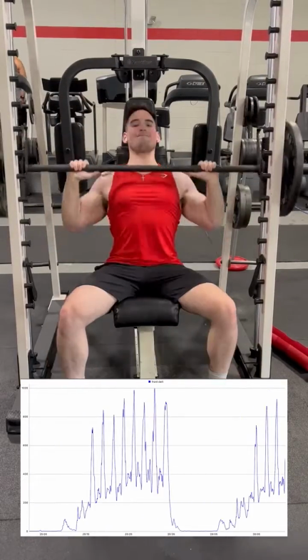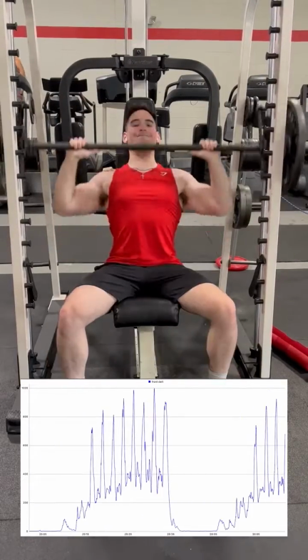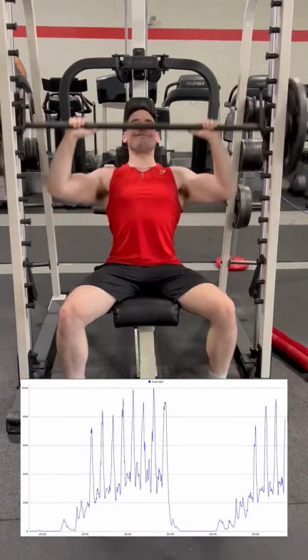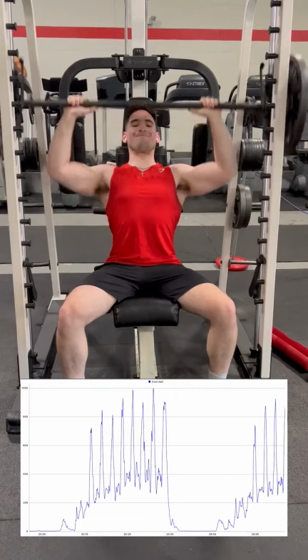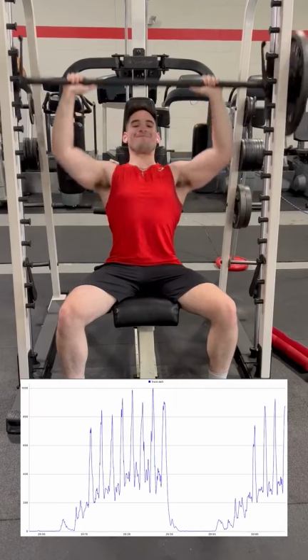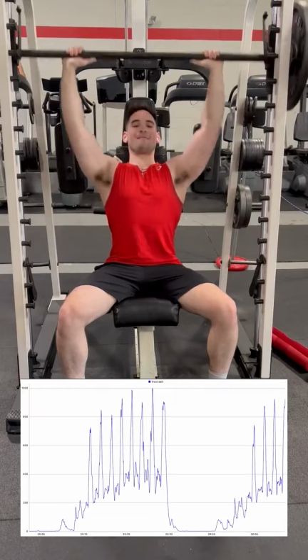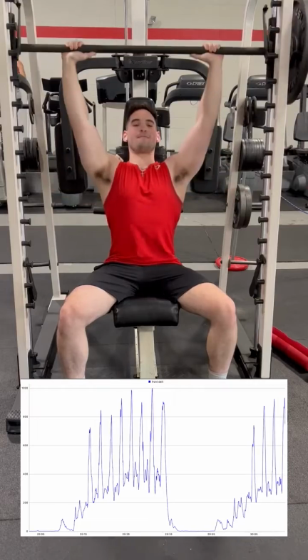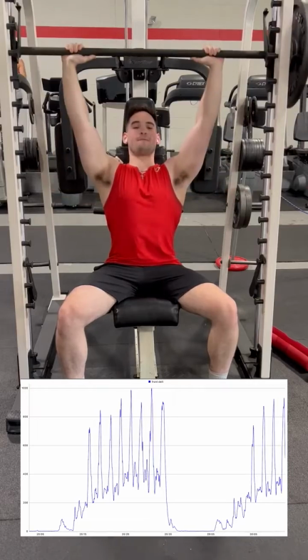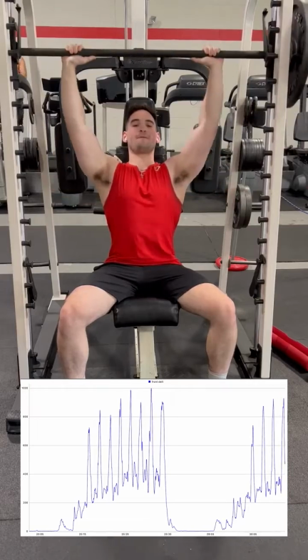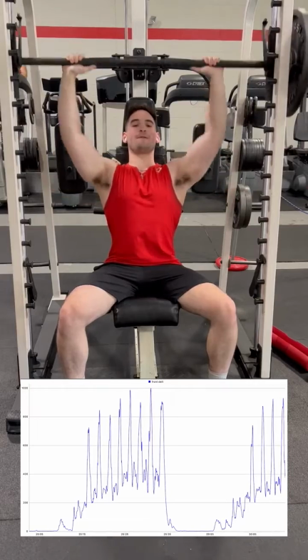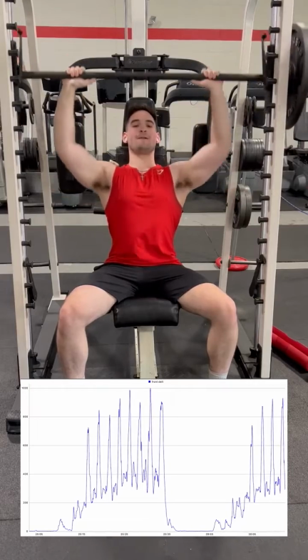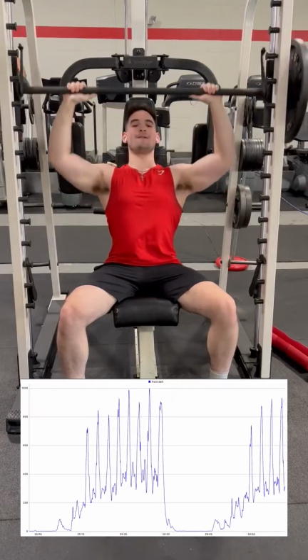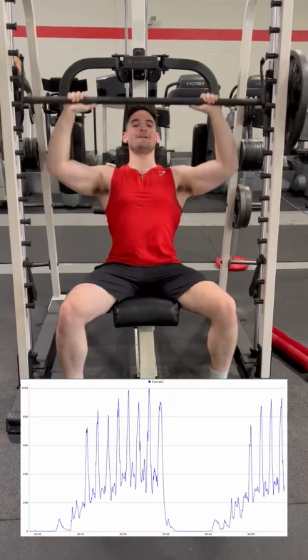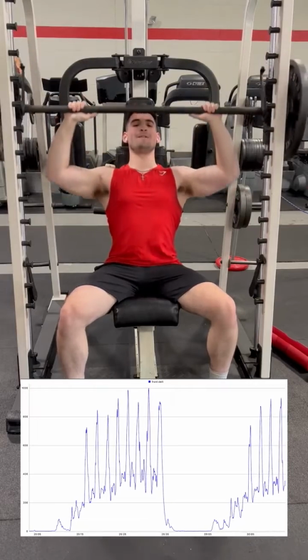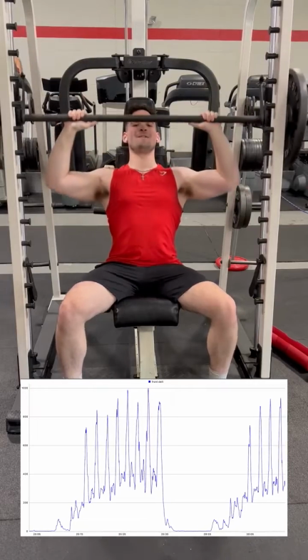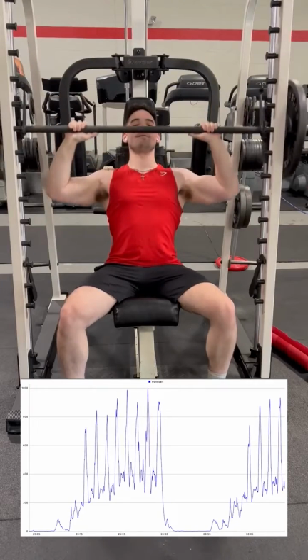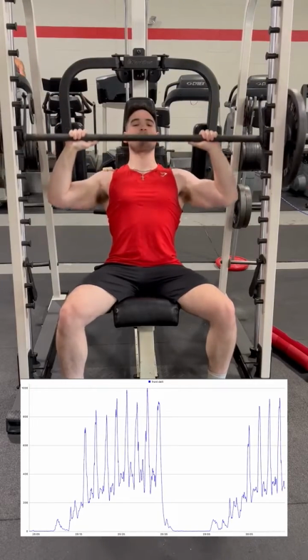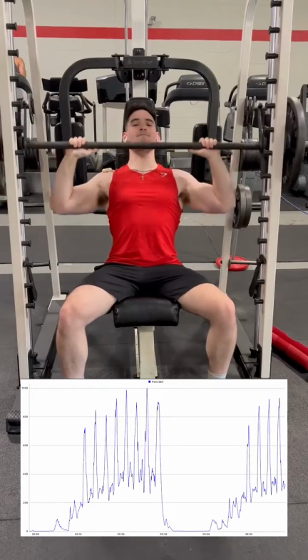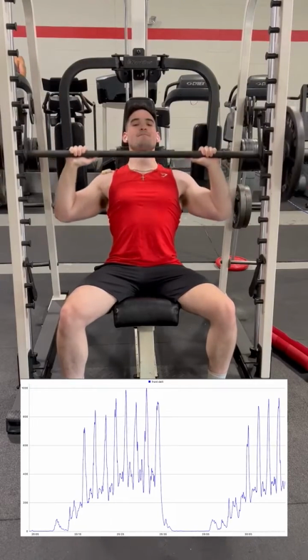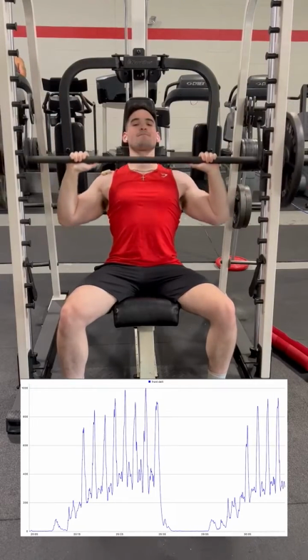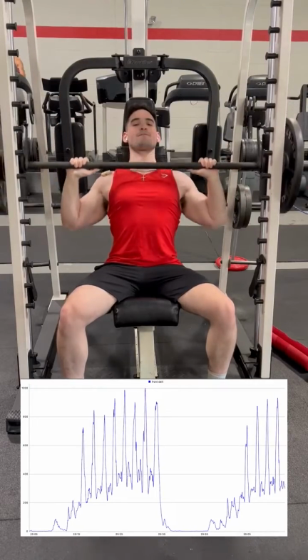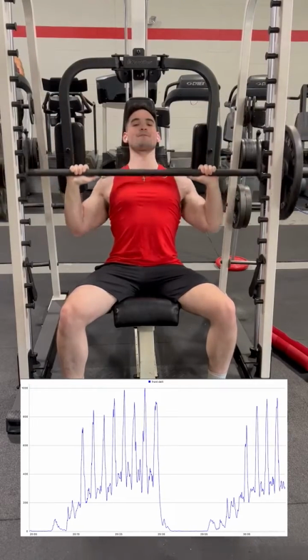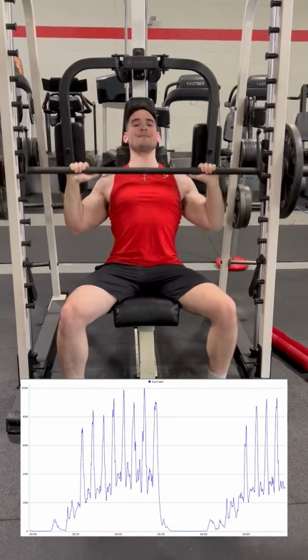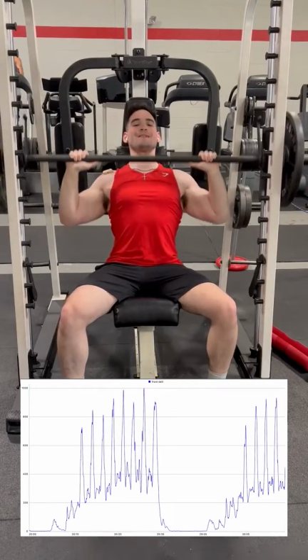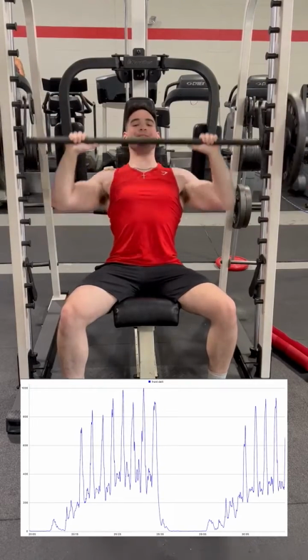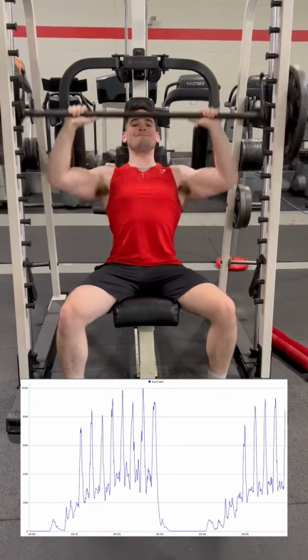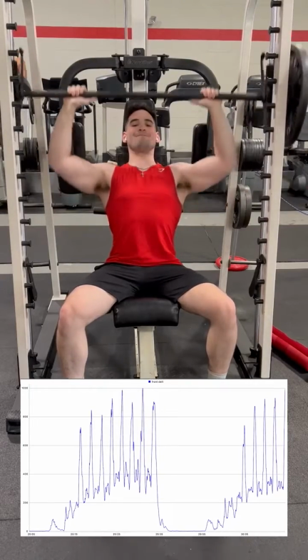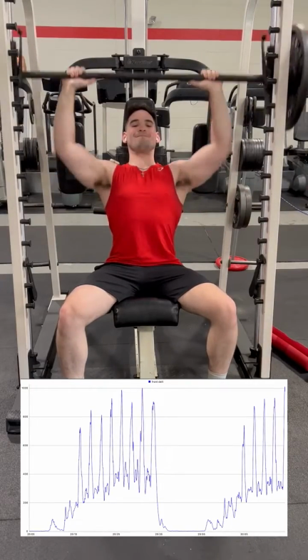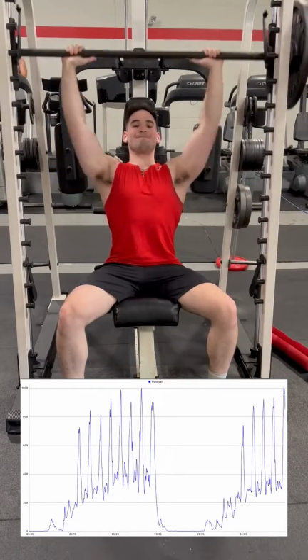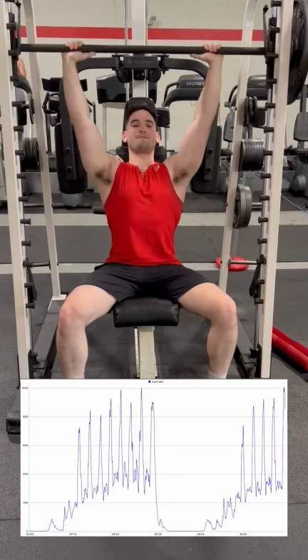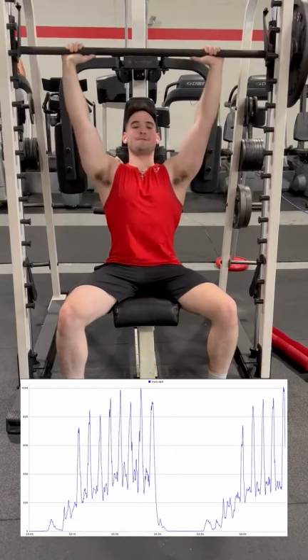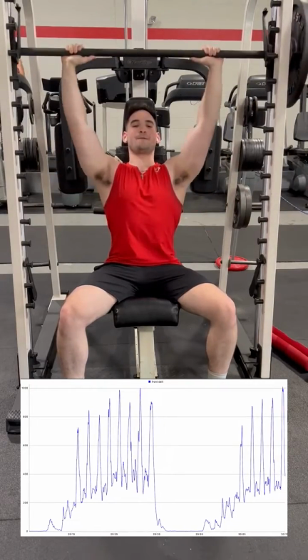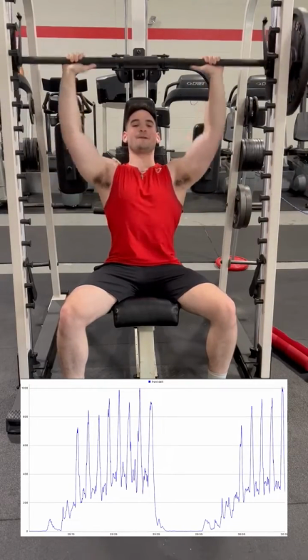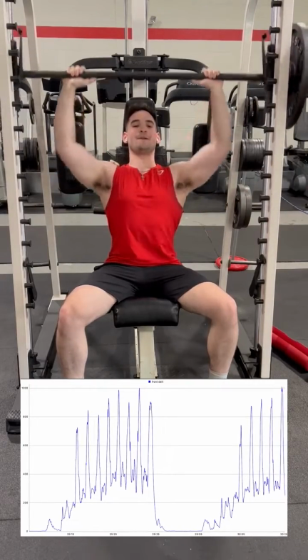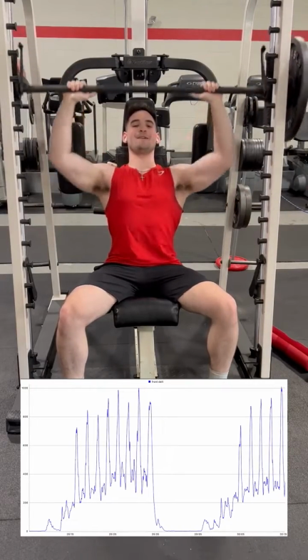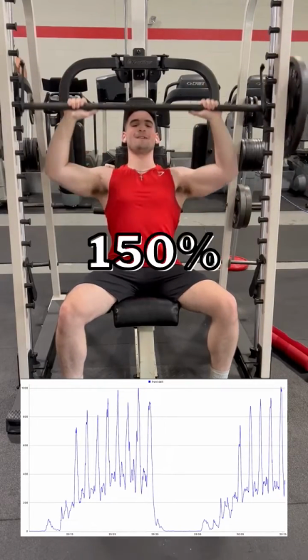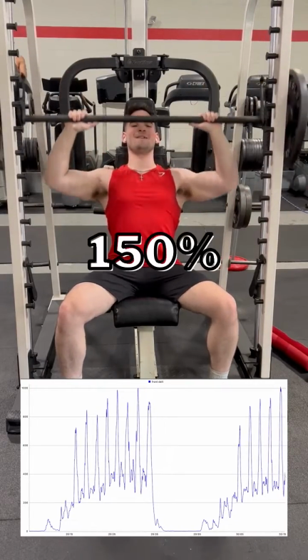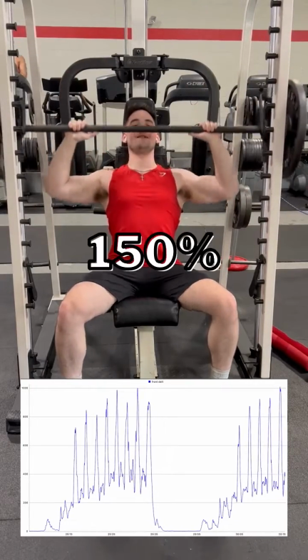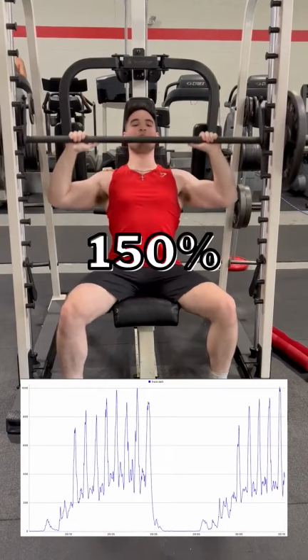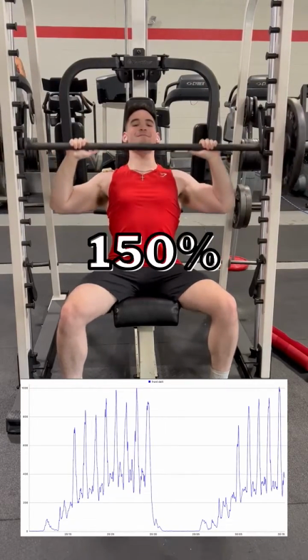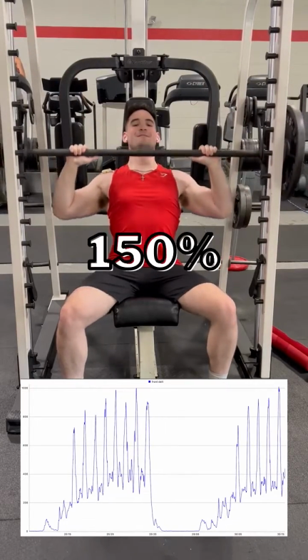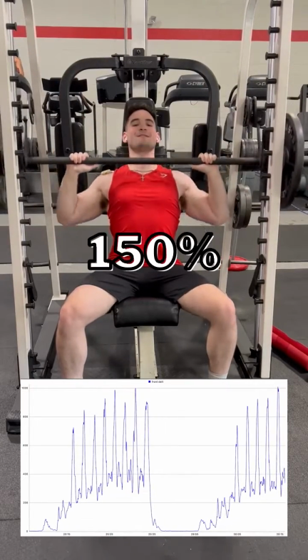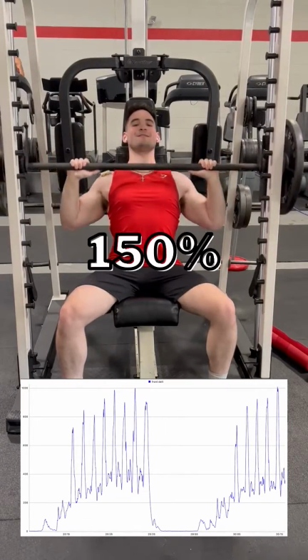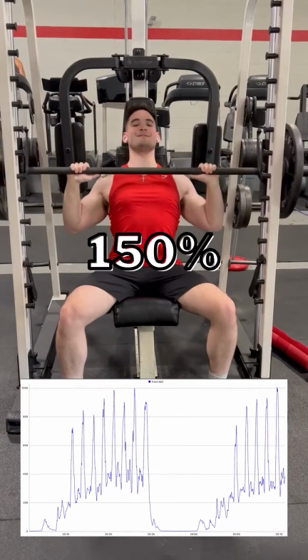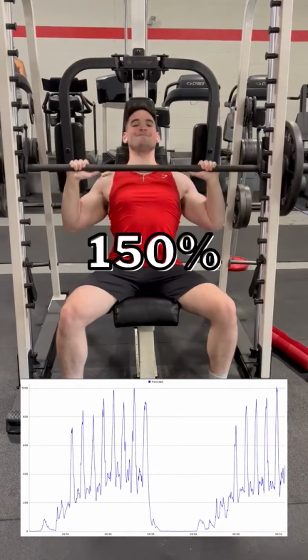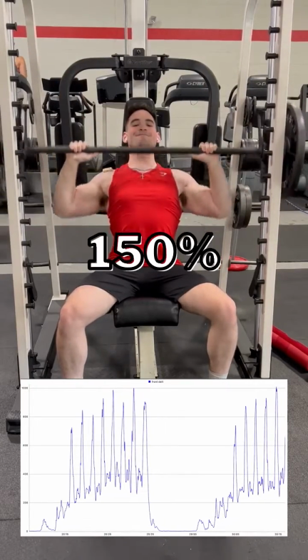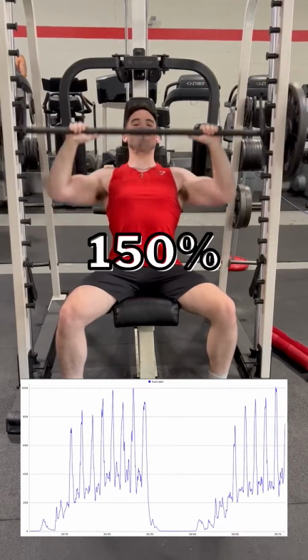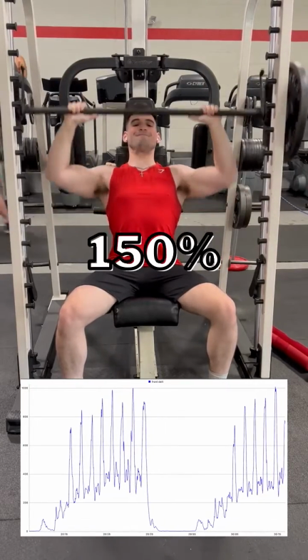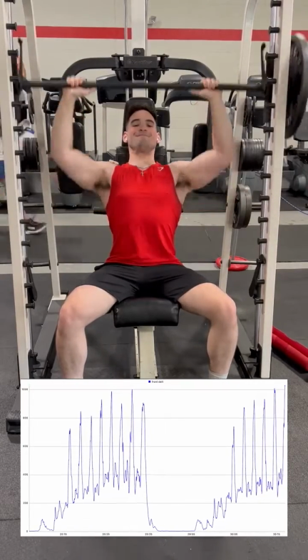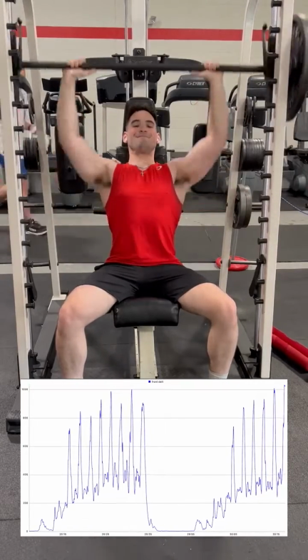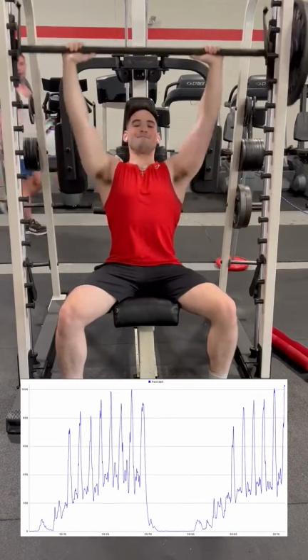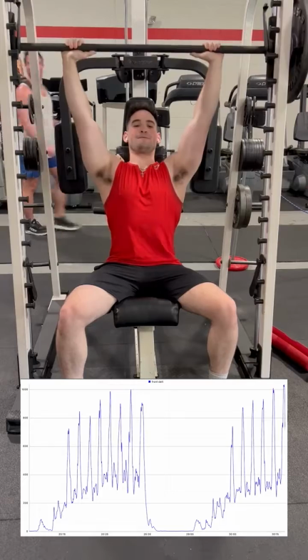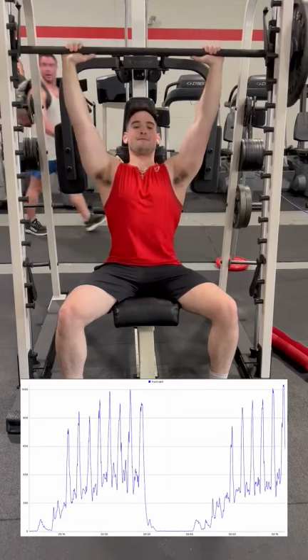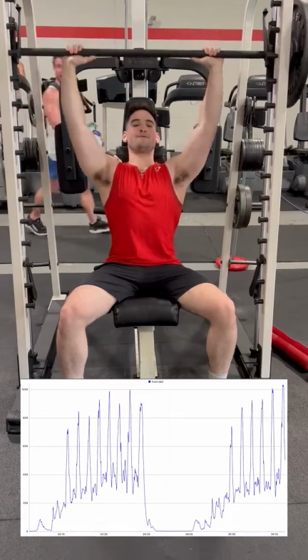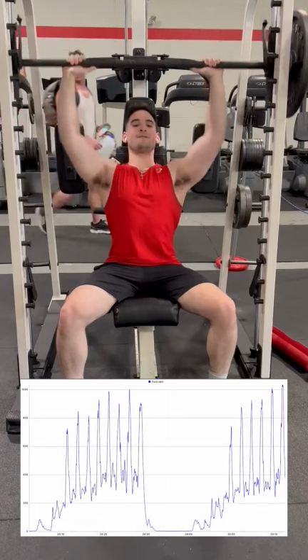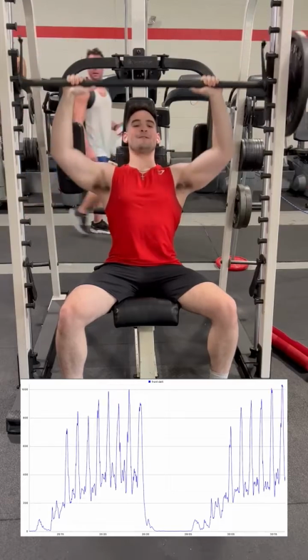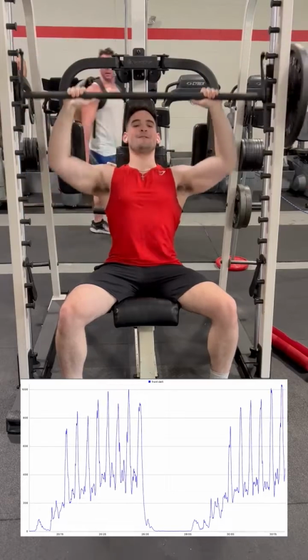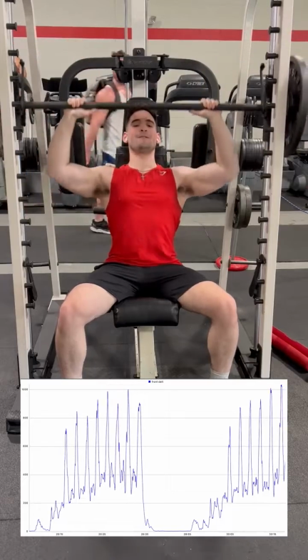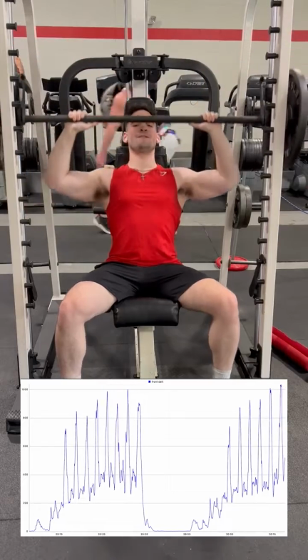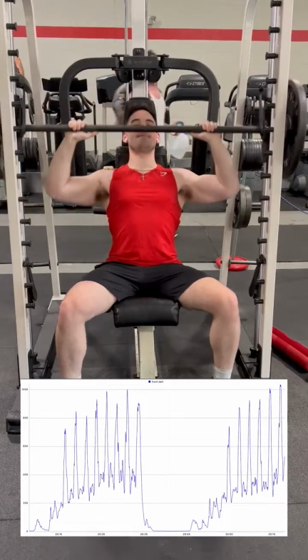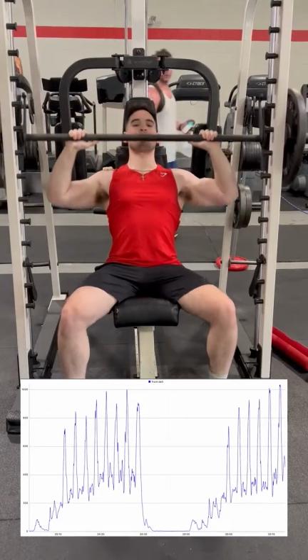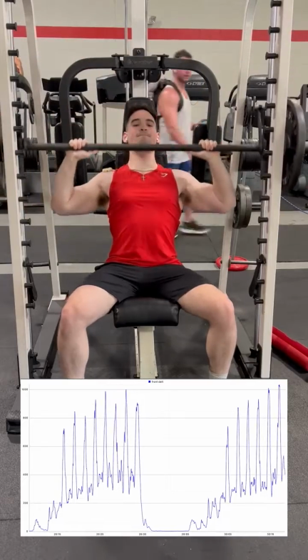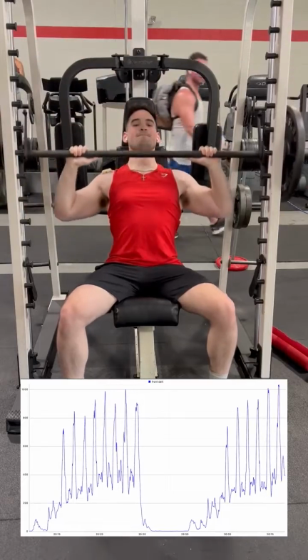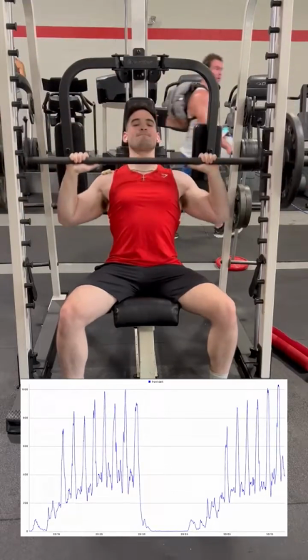While we're at it, I perform a smith machine overhead press, with a basically equivalent 150% reading, which is proportionally comparable to the dumbbells.